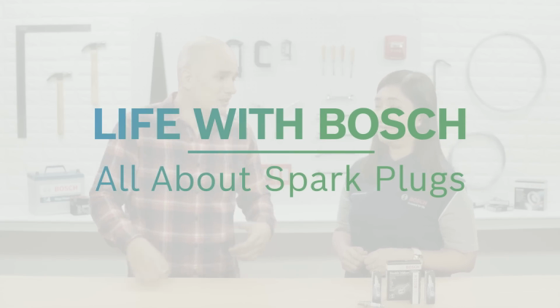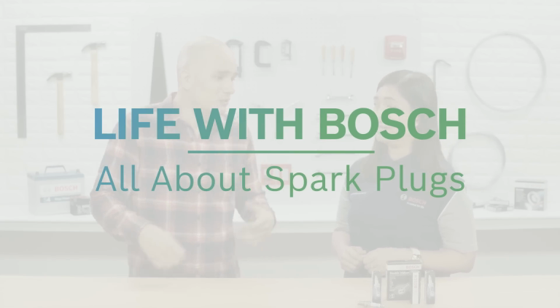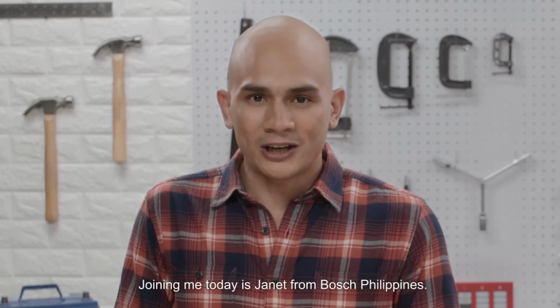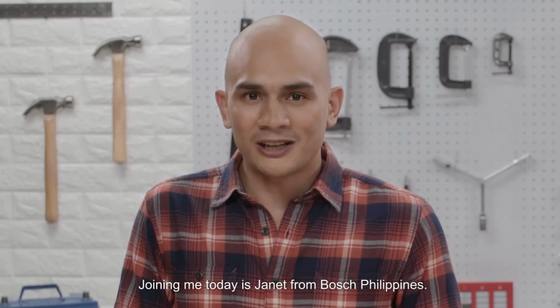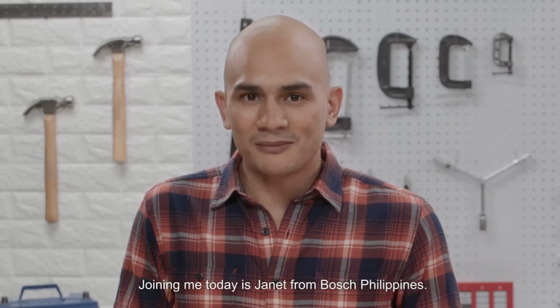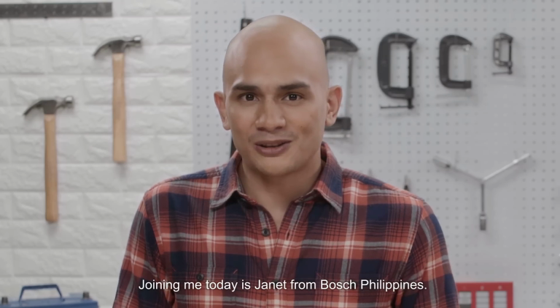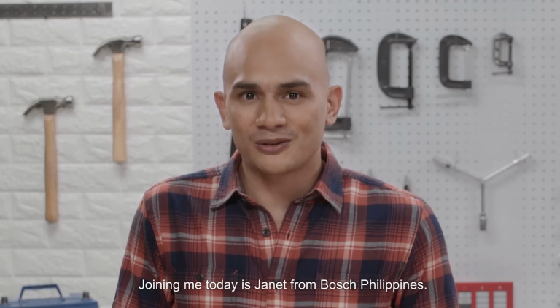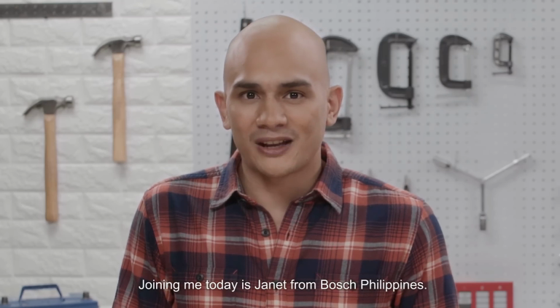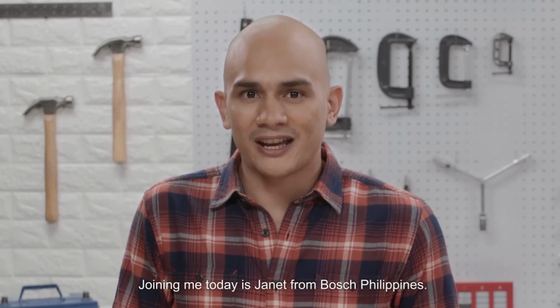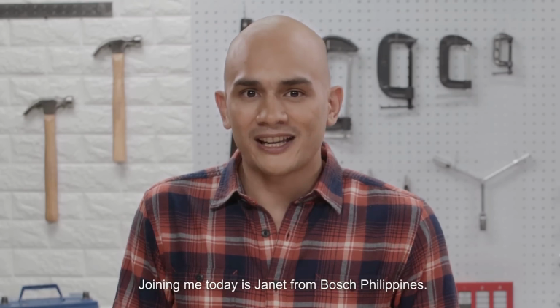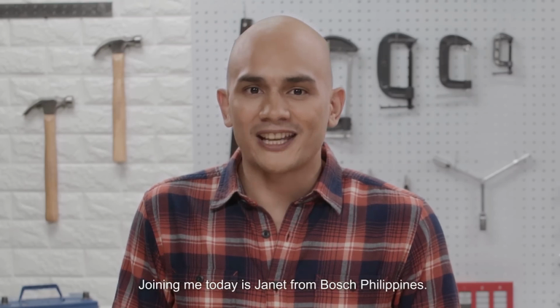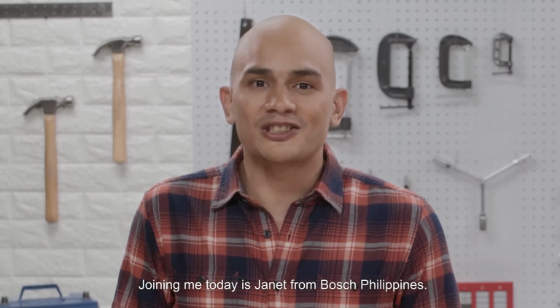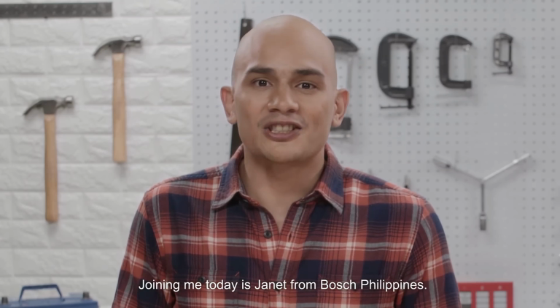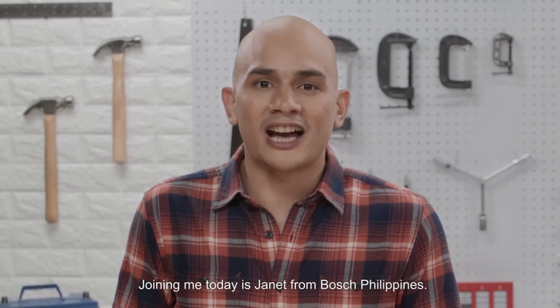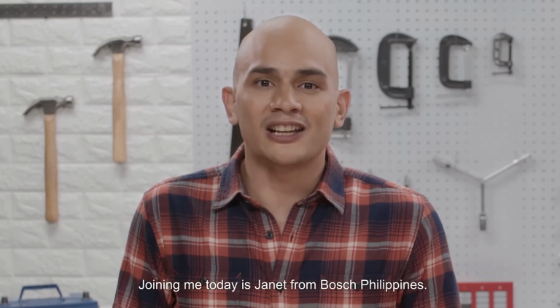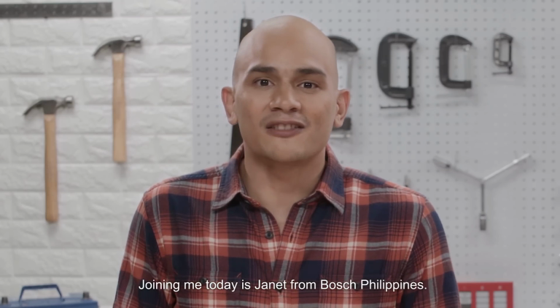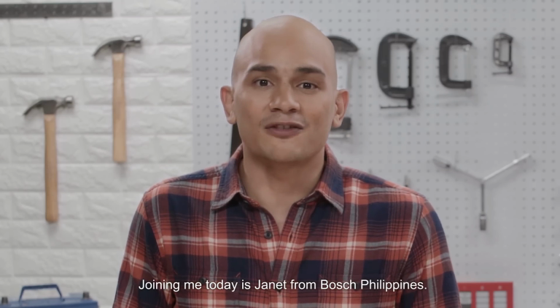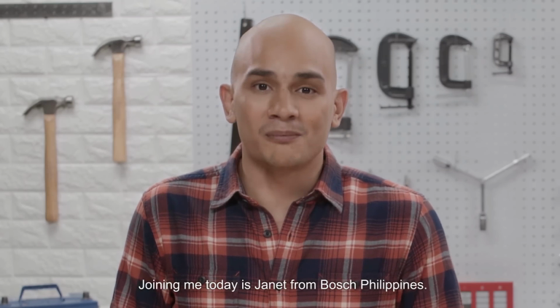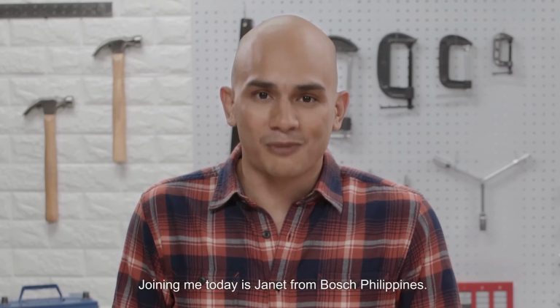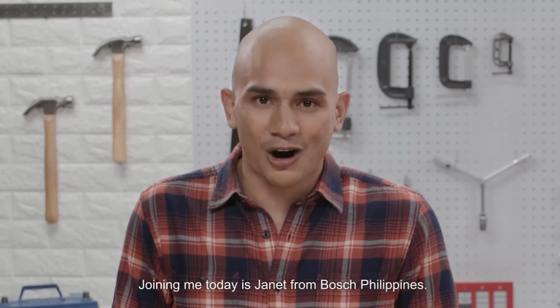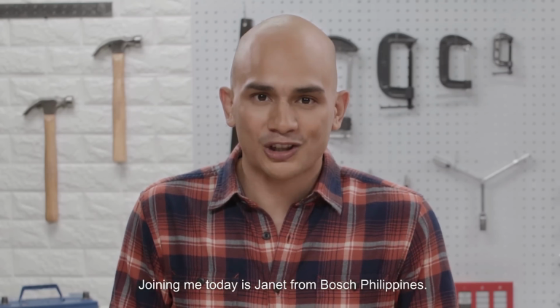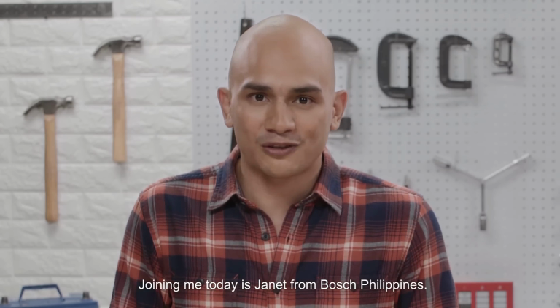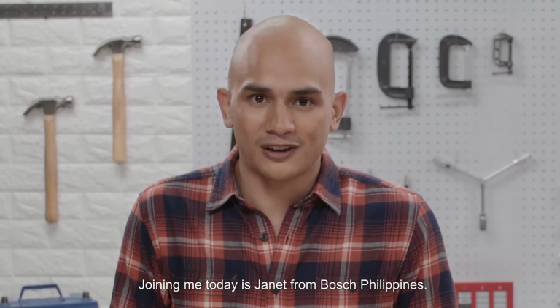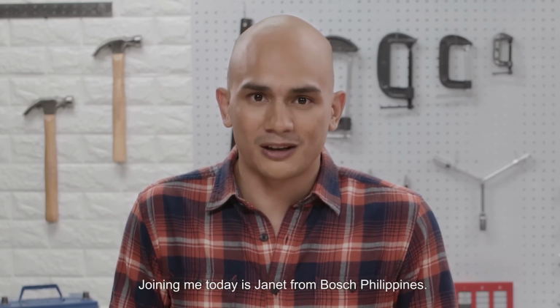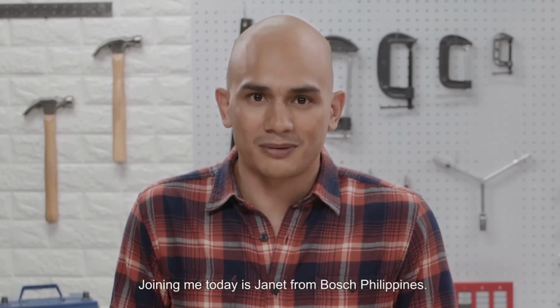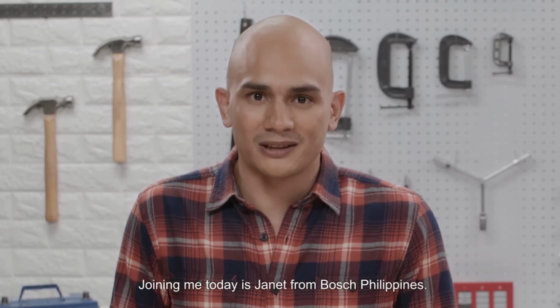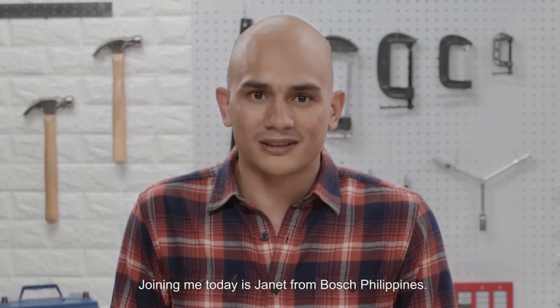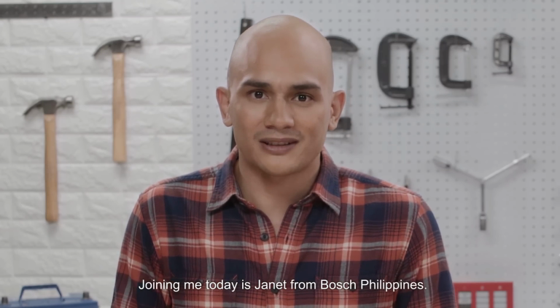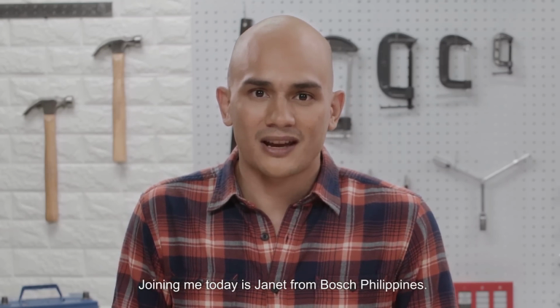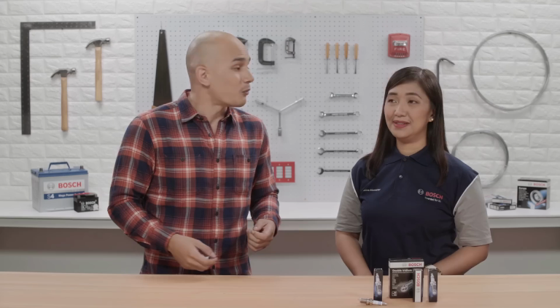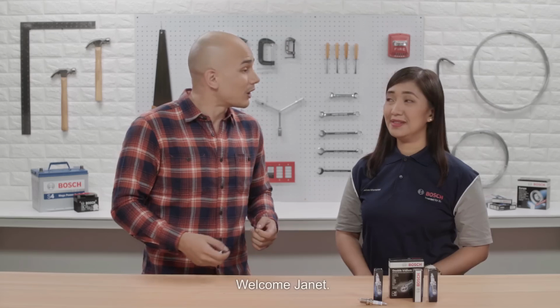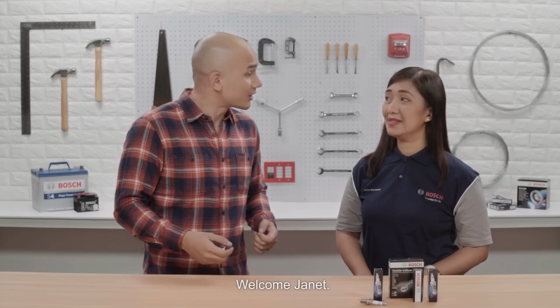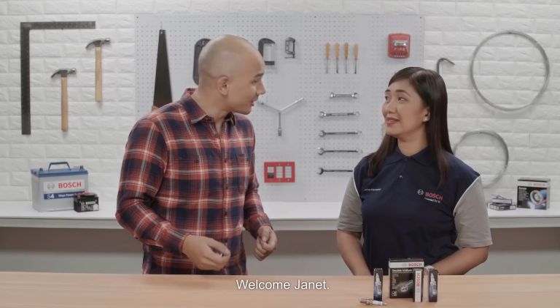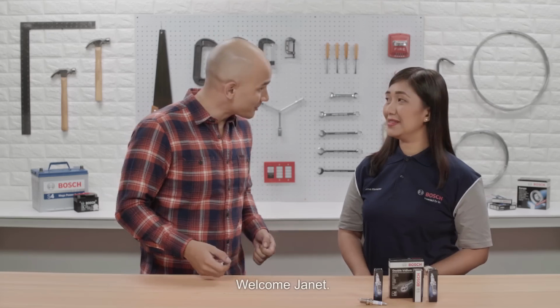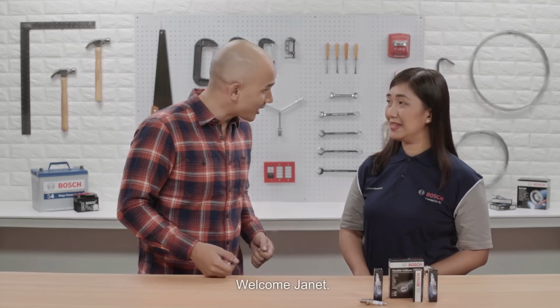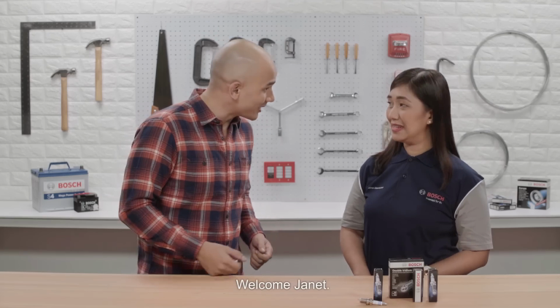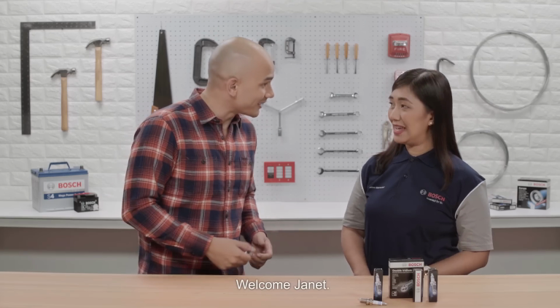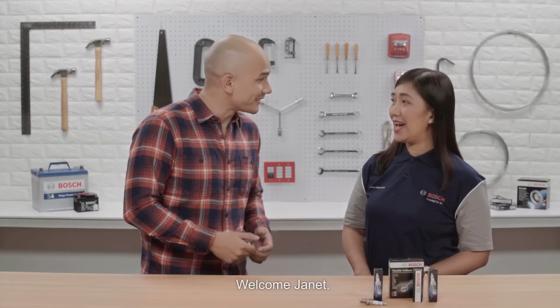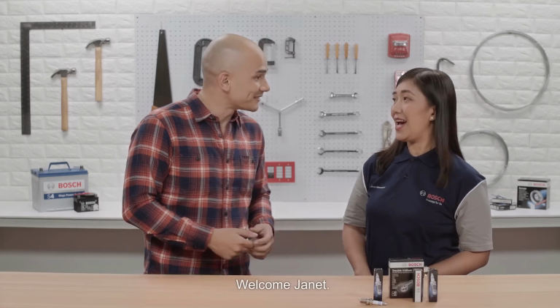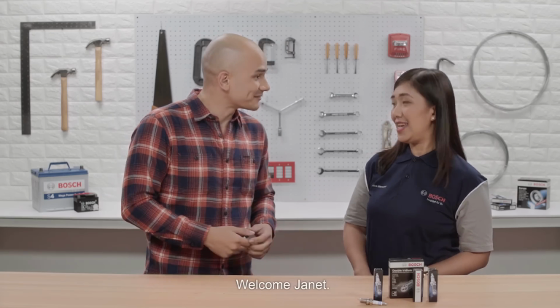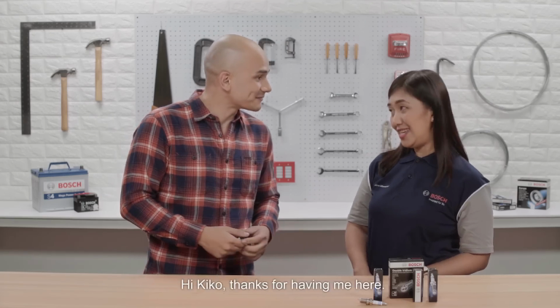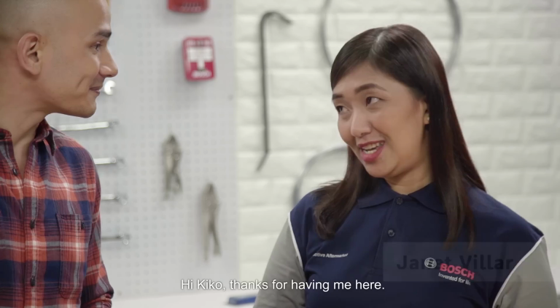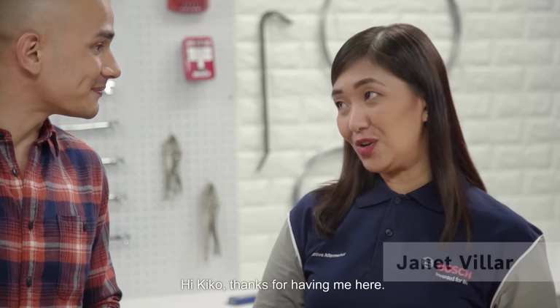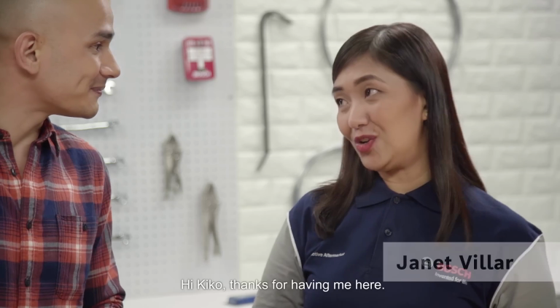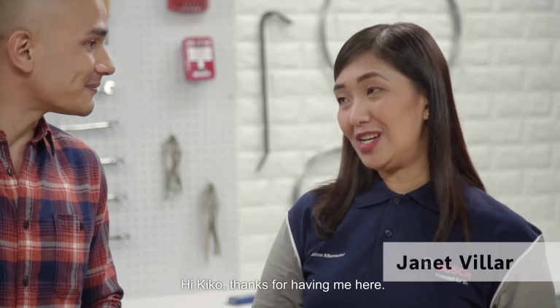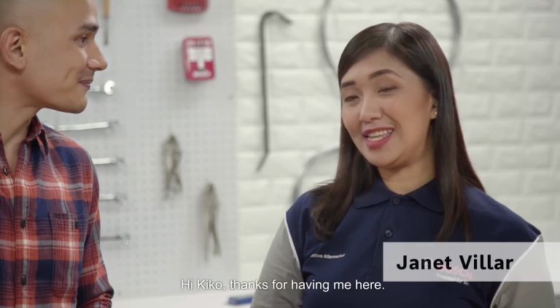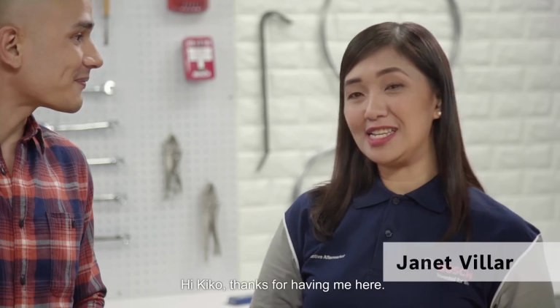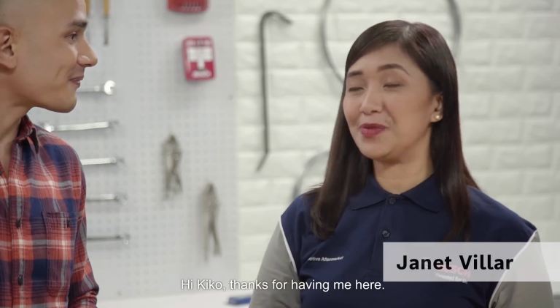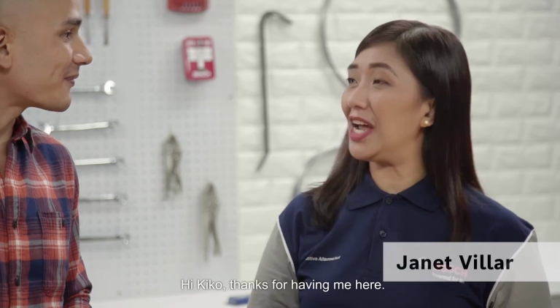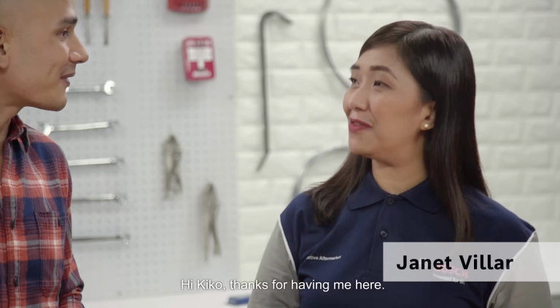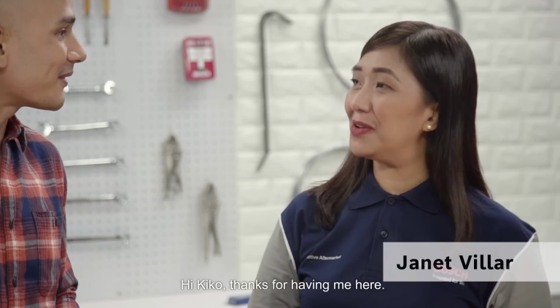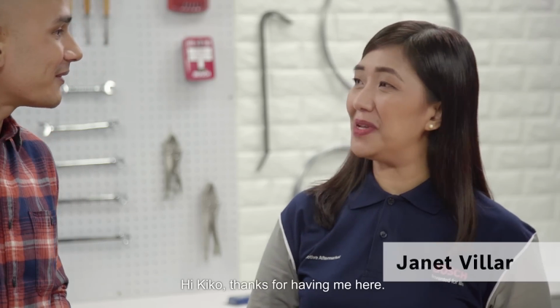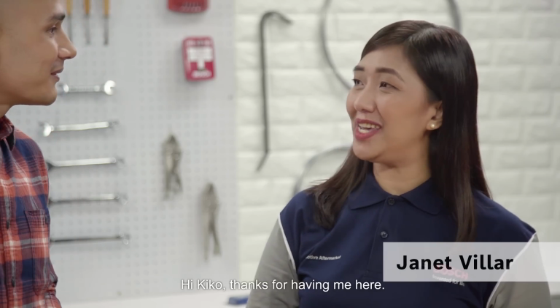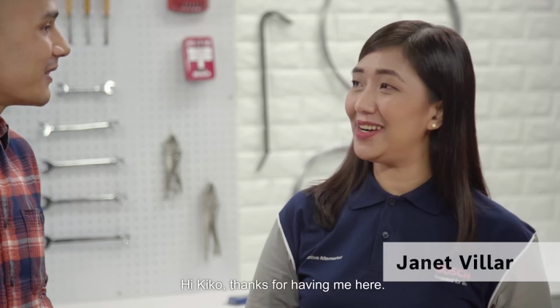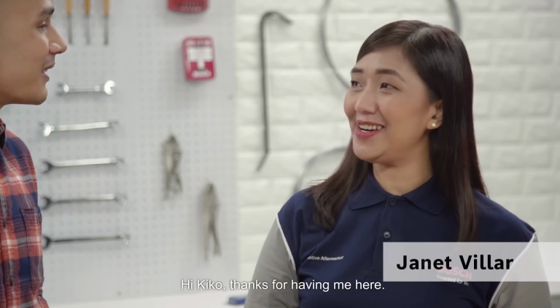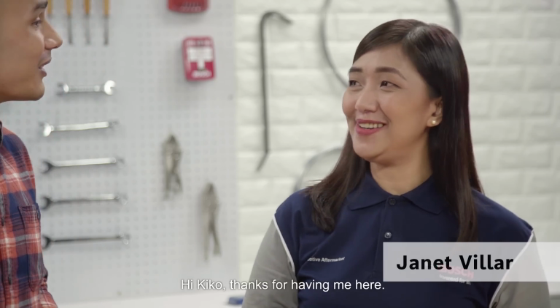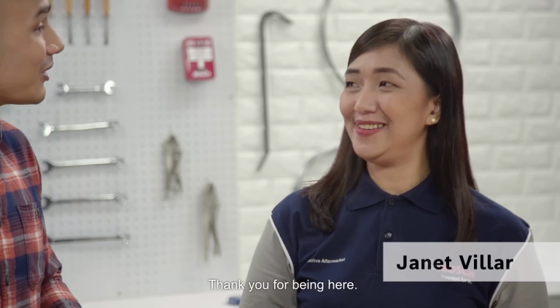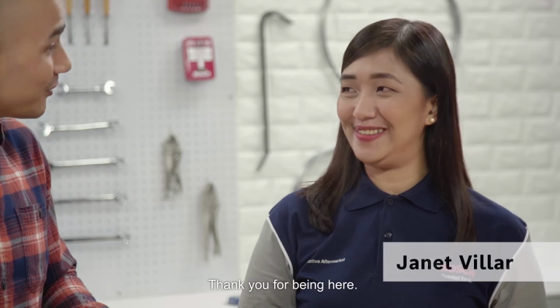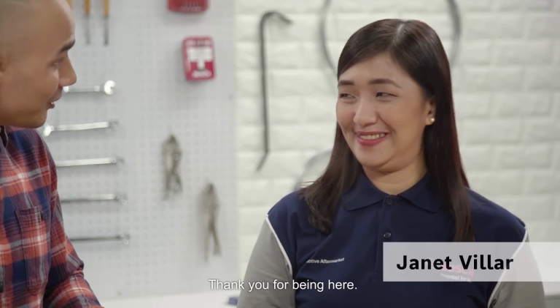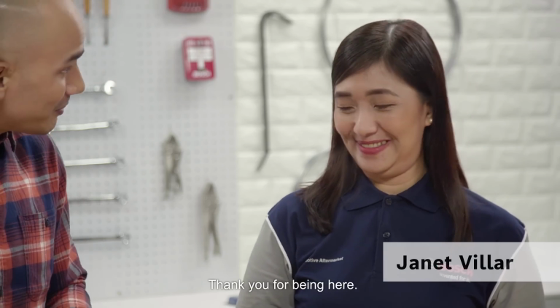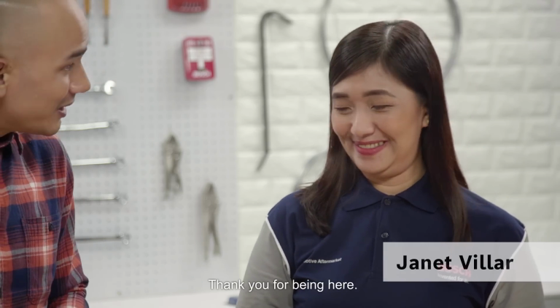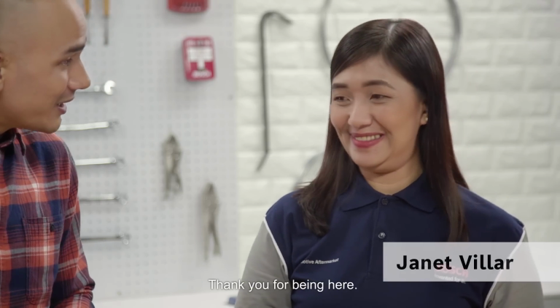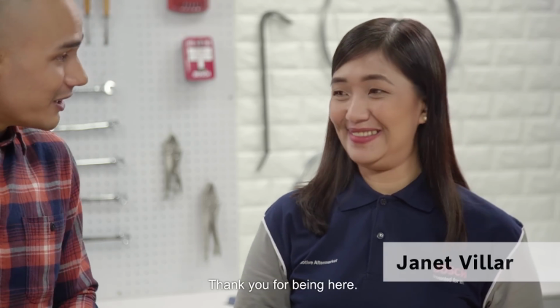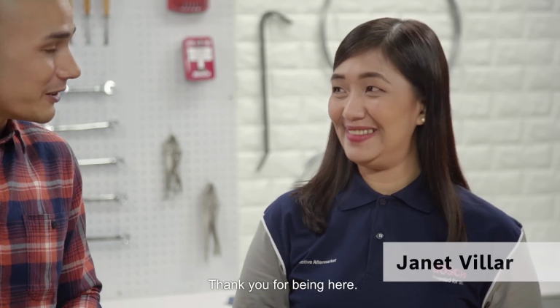Joining me today is Janet from Bosch Philippines. Welcome, Janet. Hi, Kiko. Thanks for having me here. Thank you for being here.